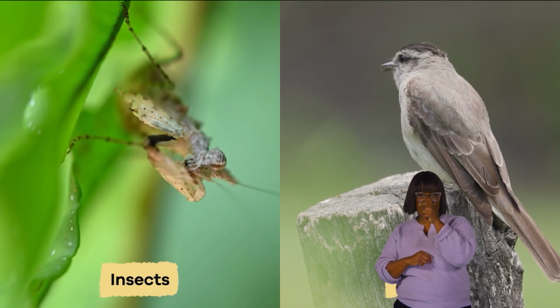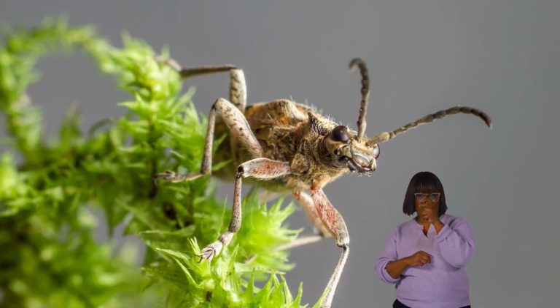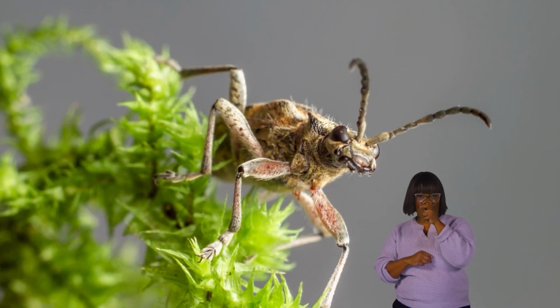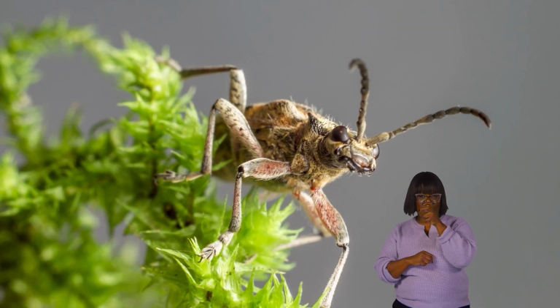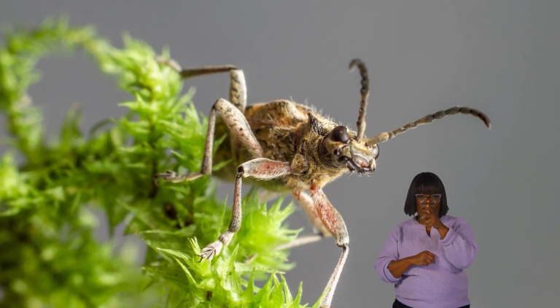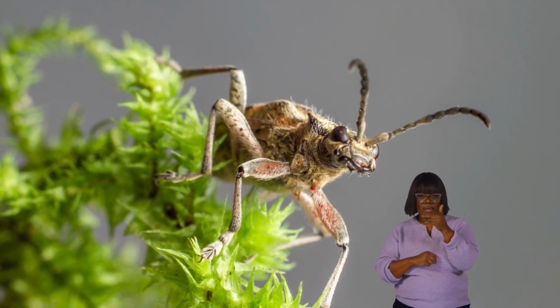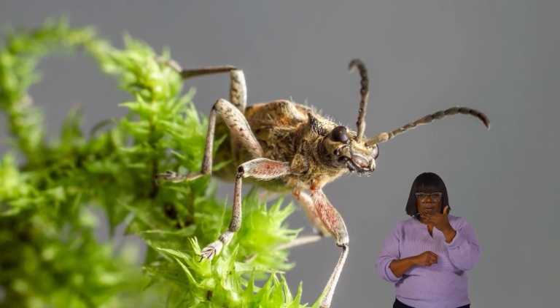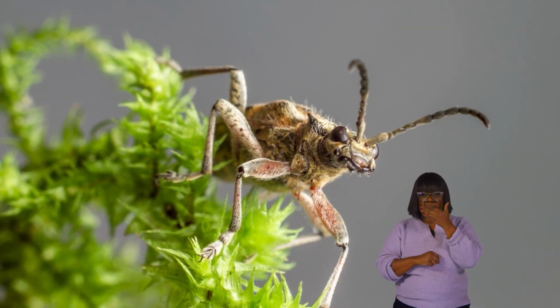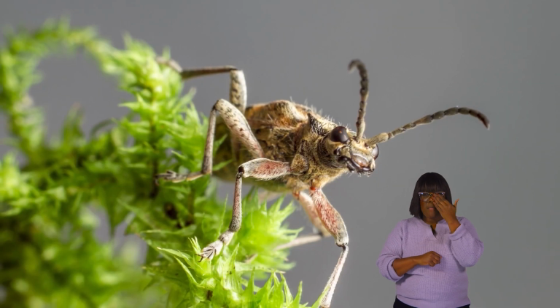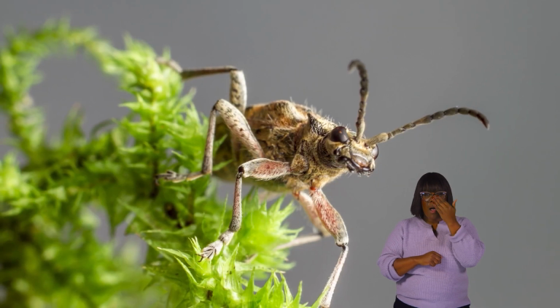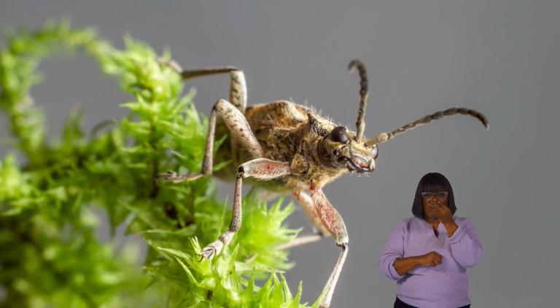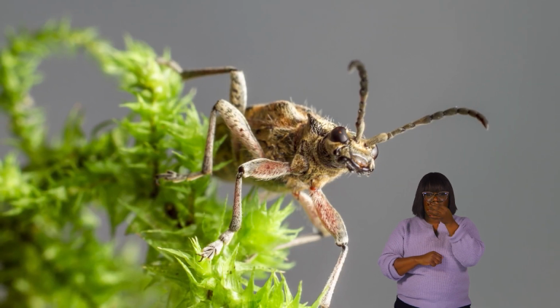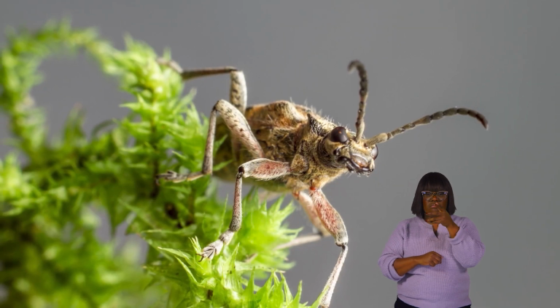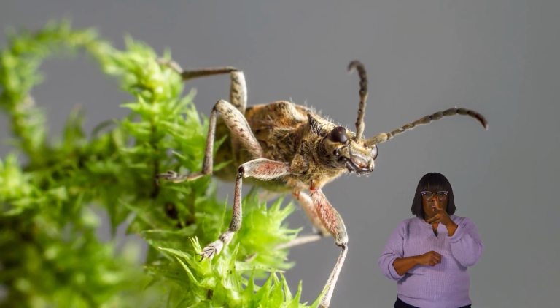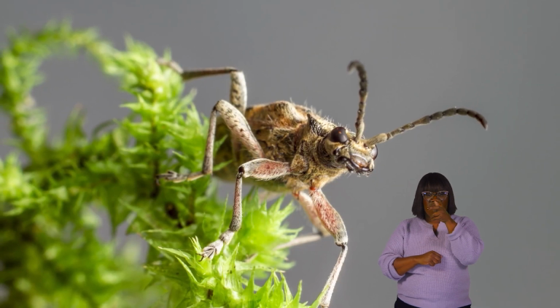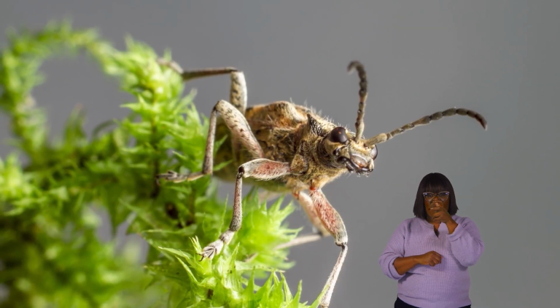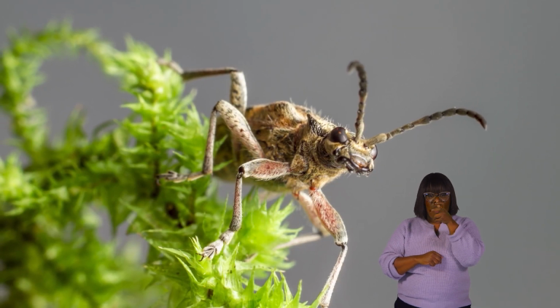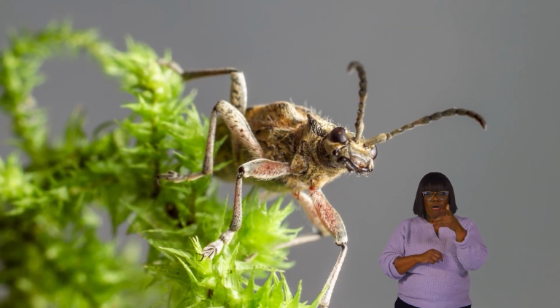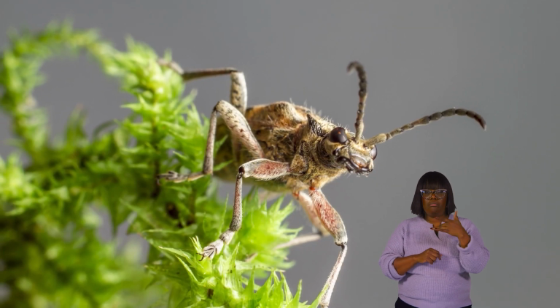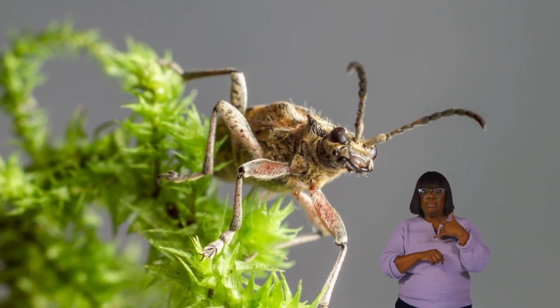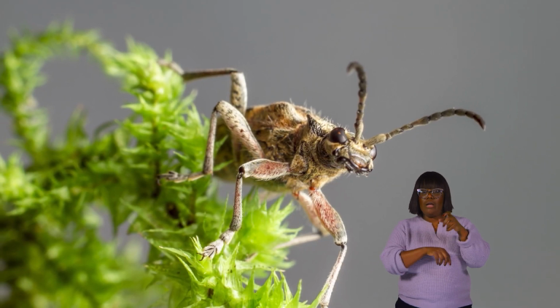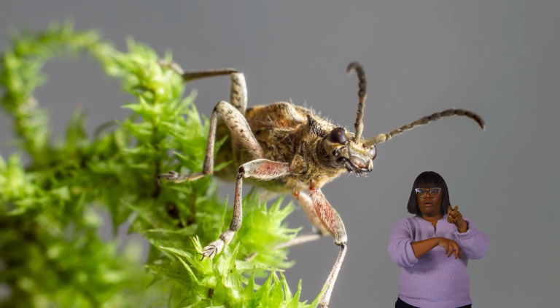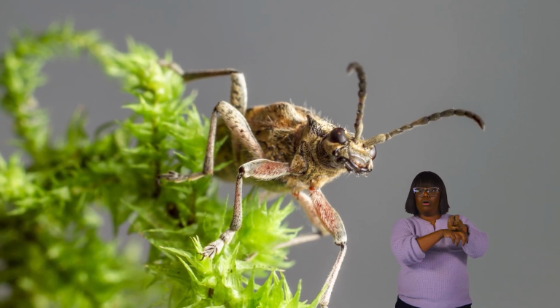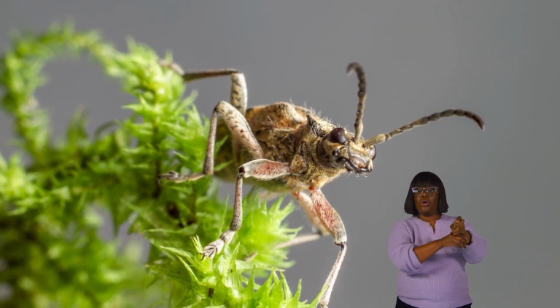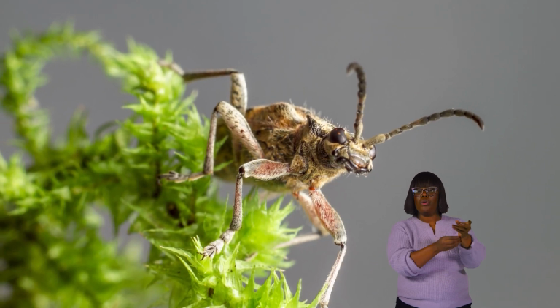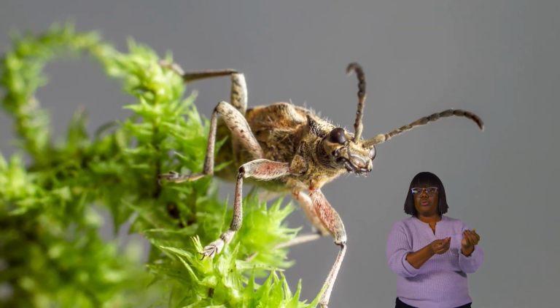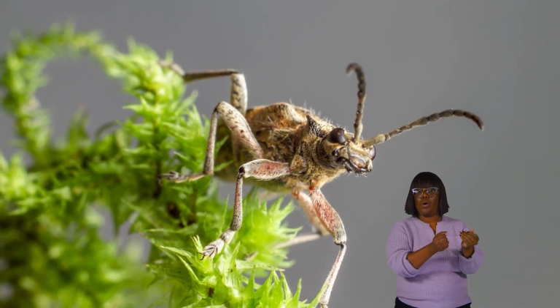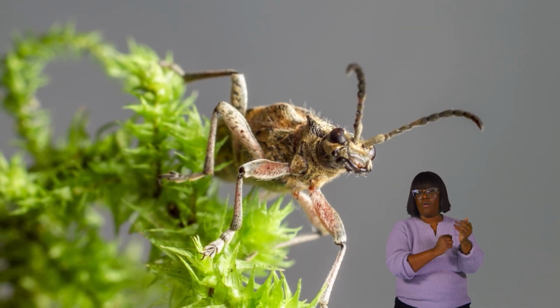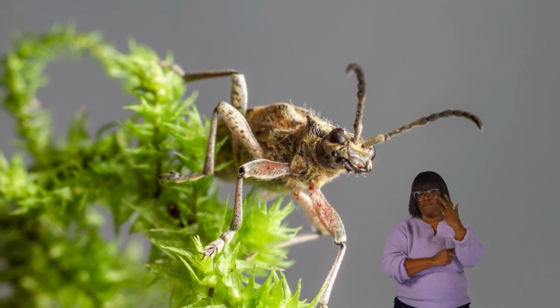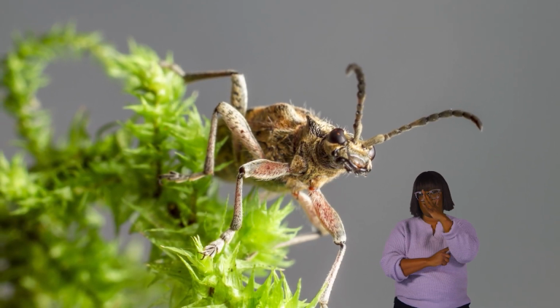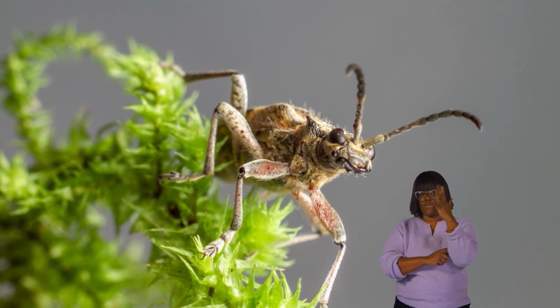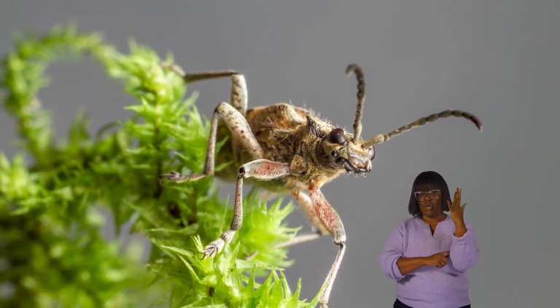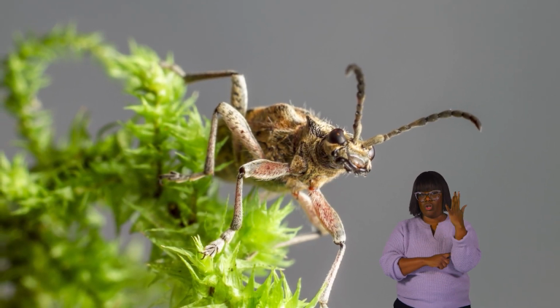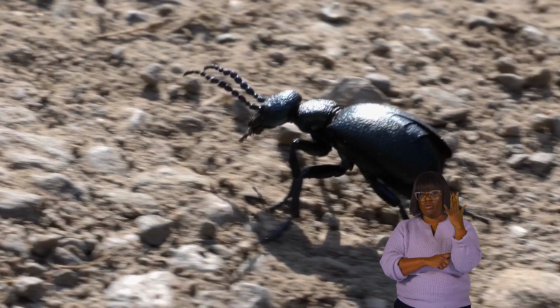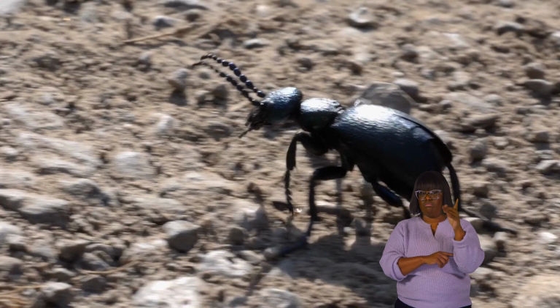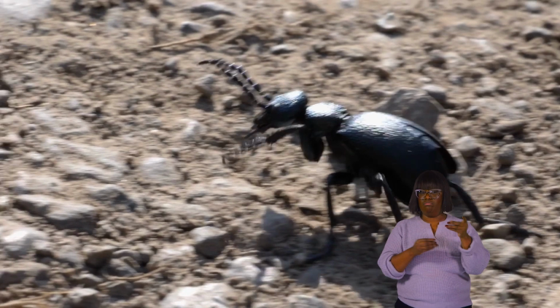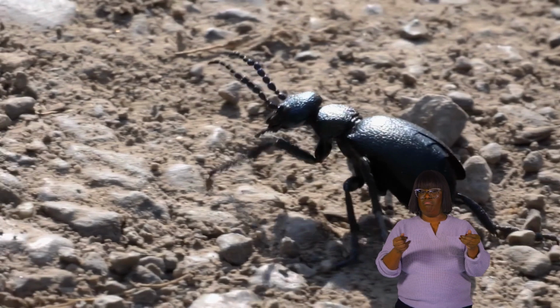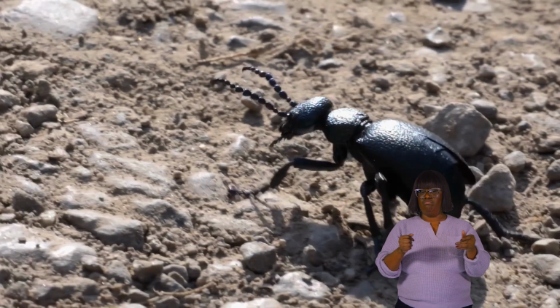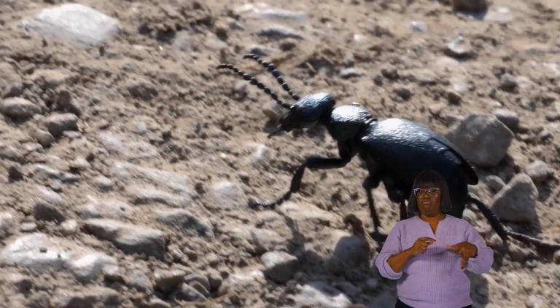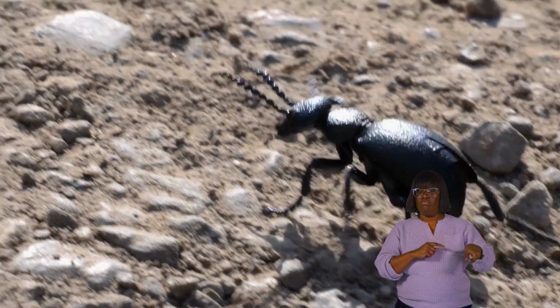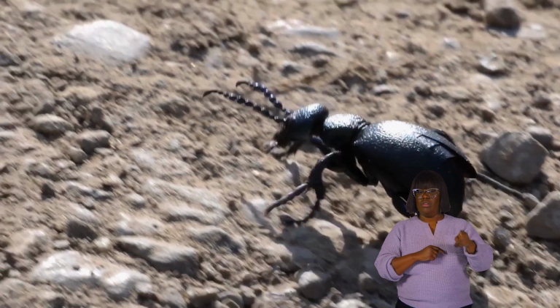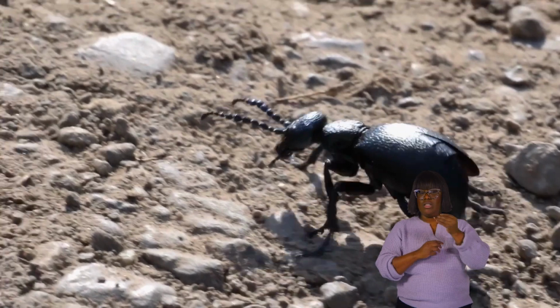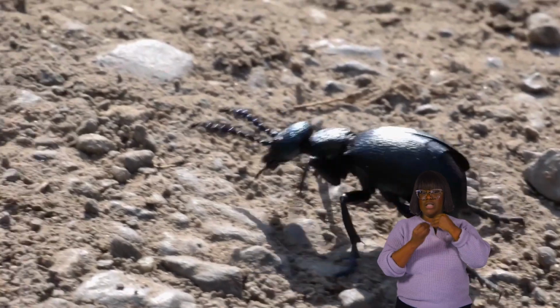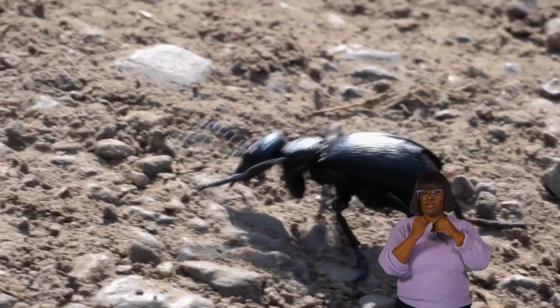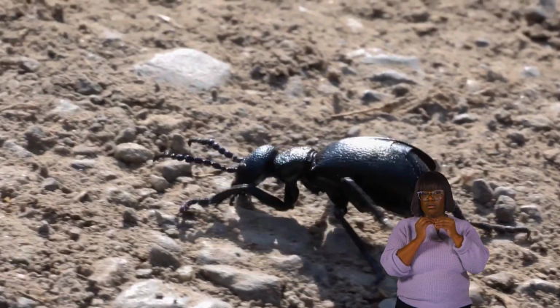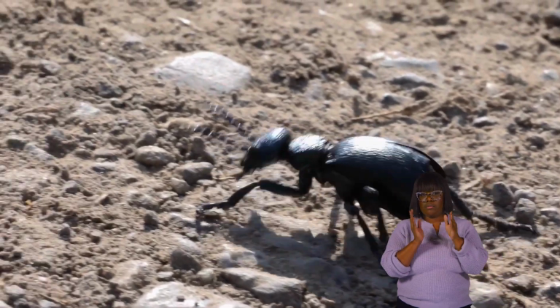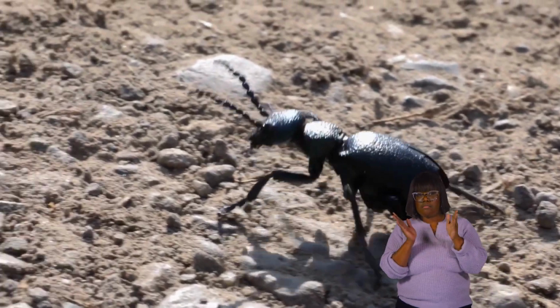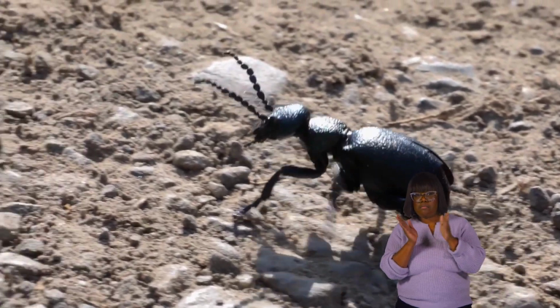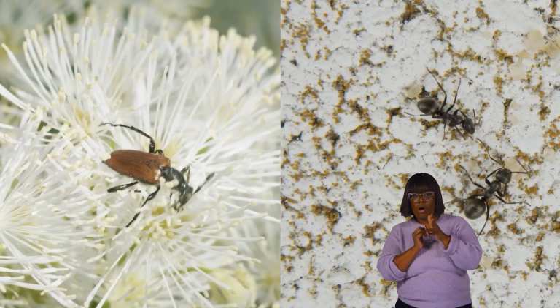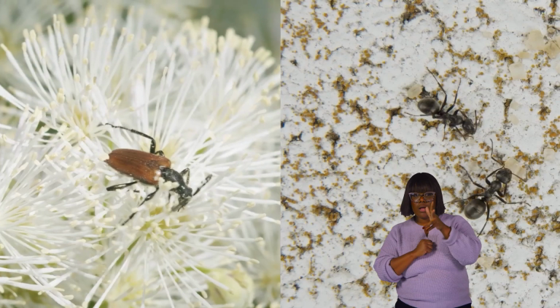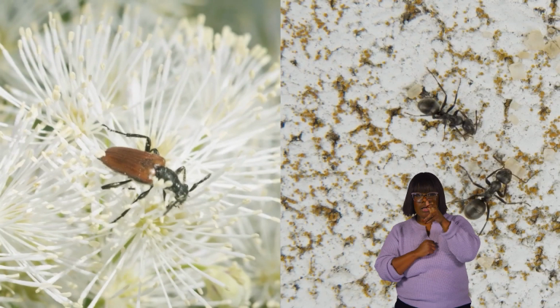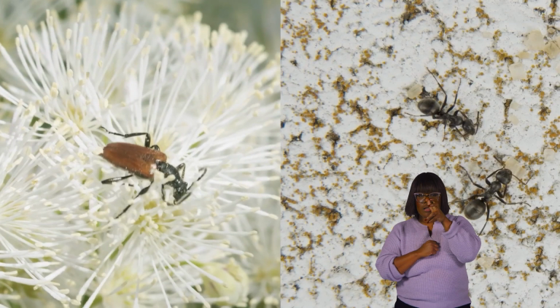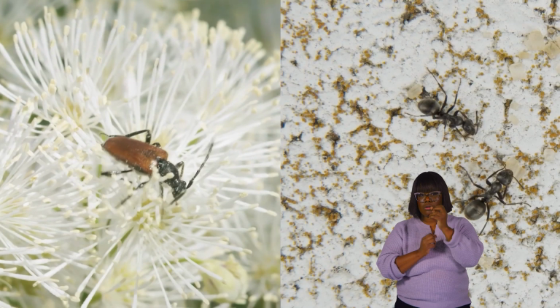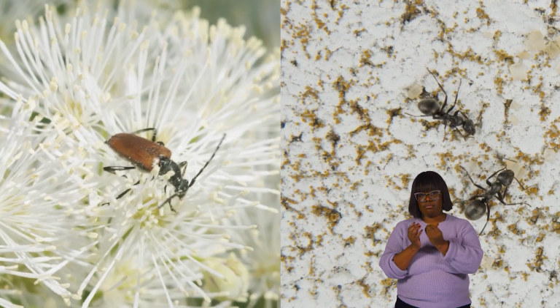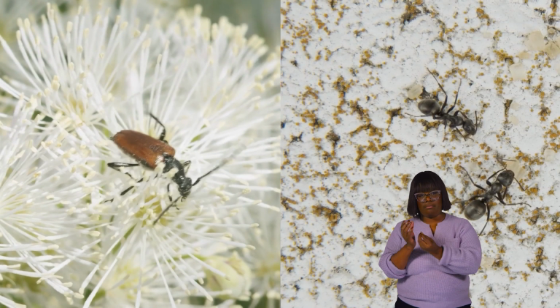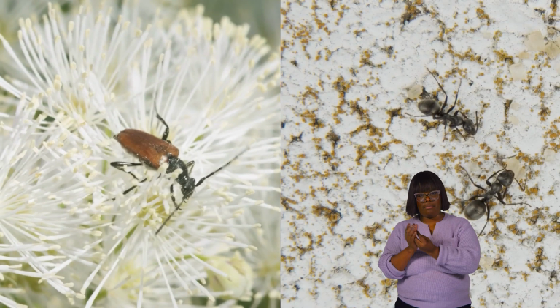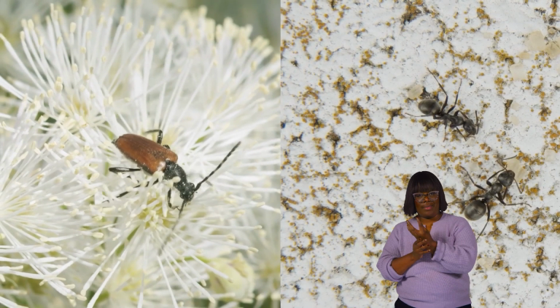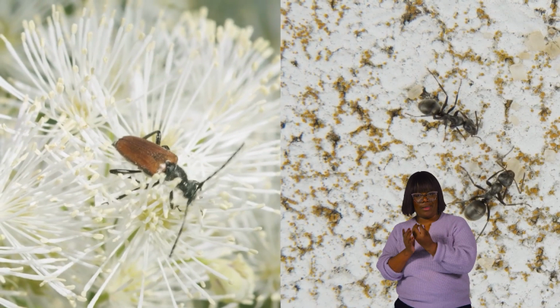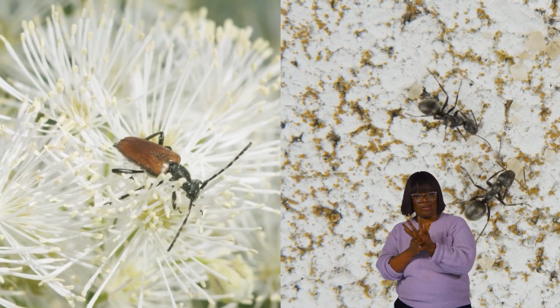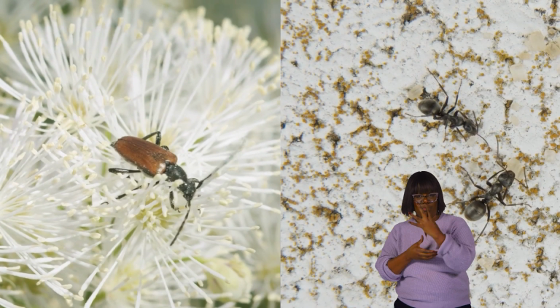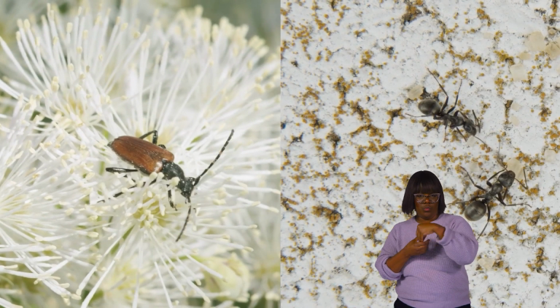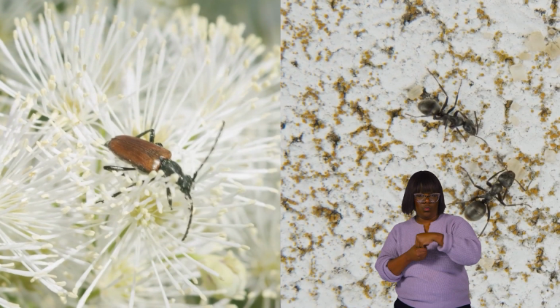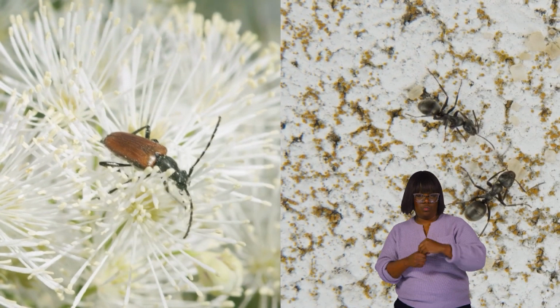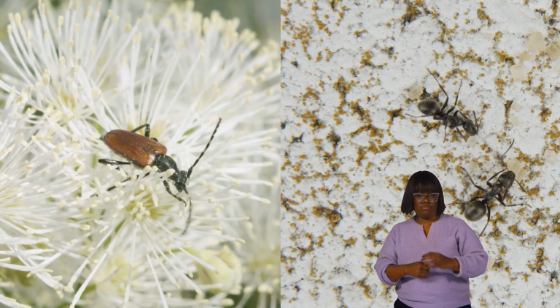These smelly bugs usually live on the ground in forests or fields where they can find food to eat, including small insects and plants.